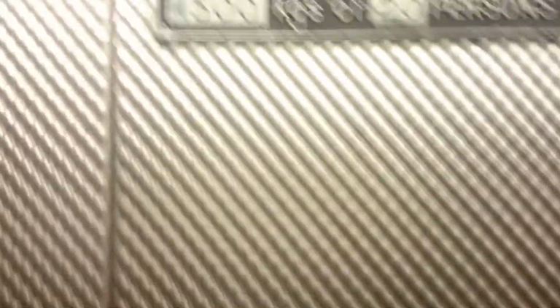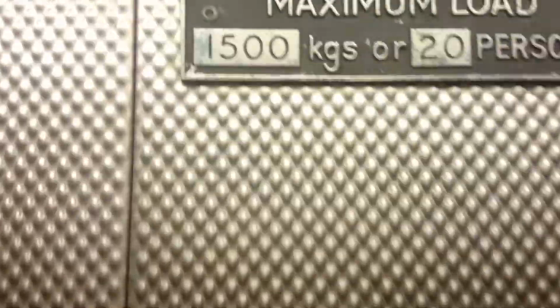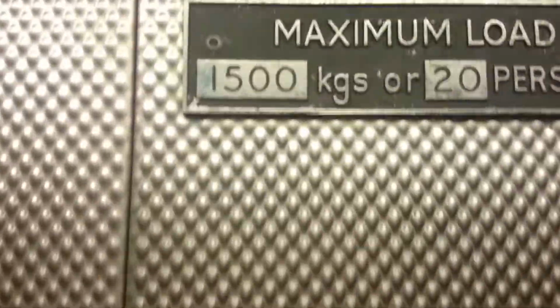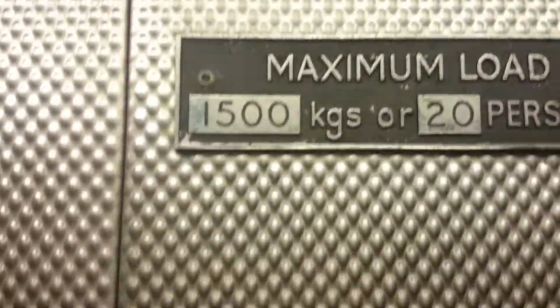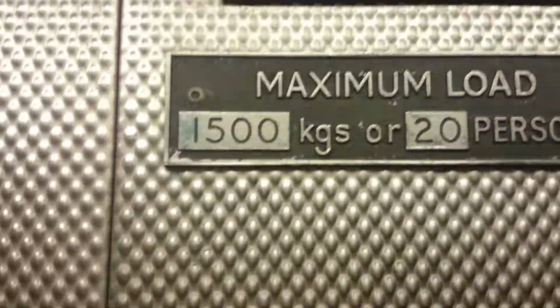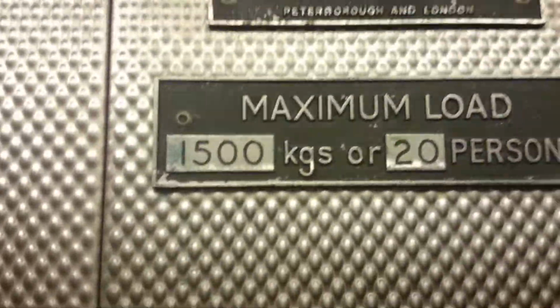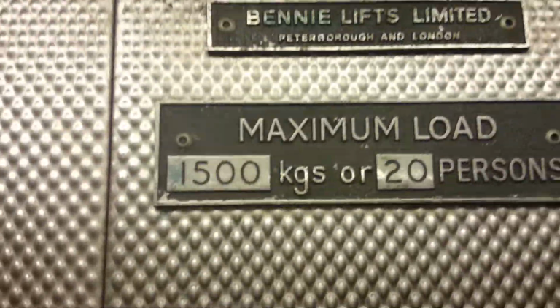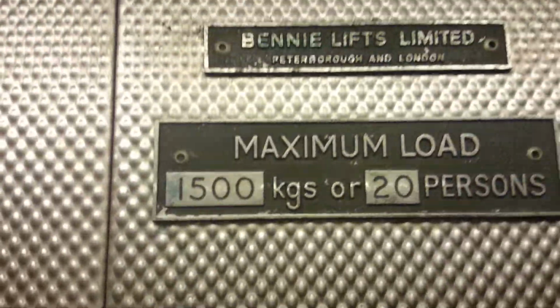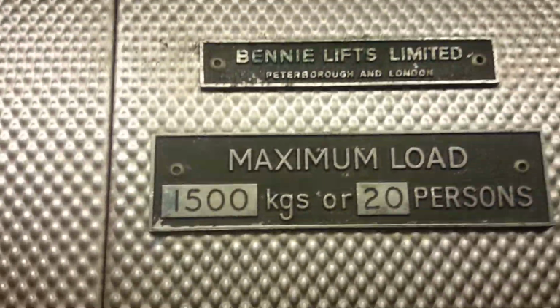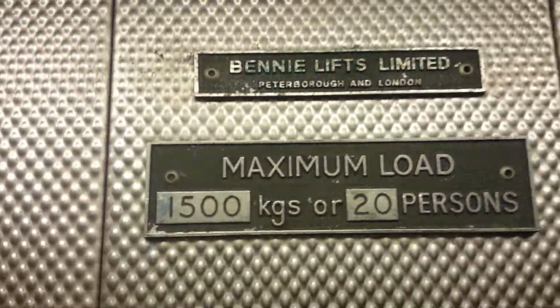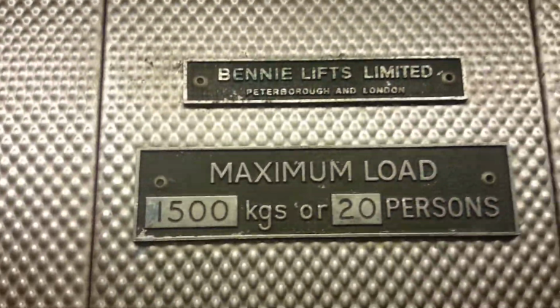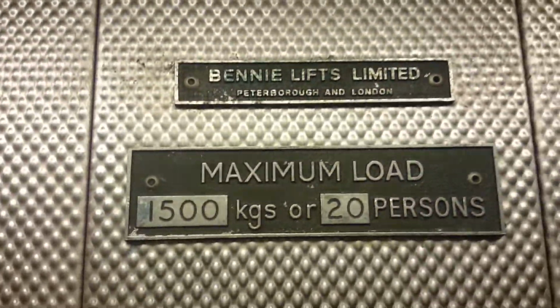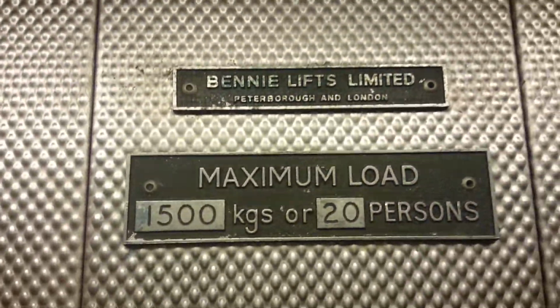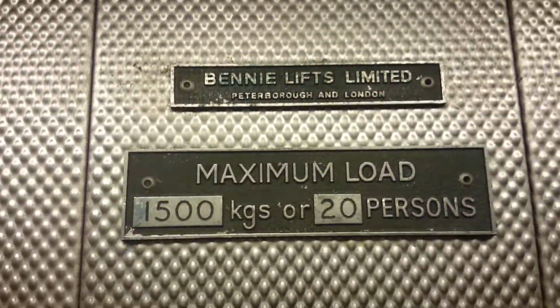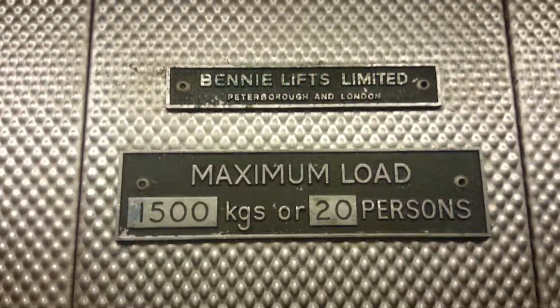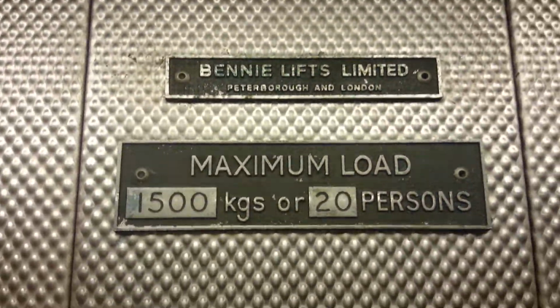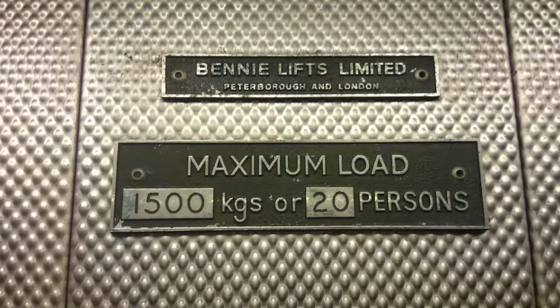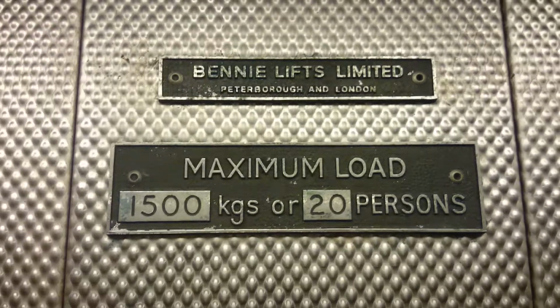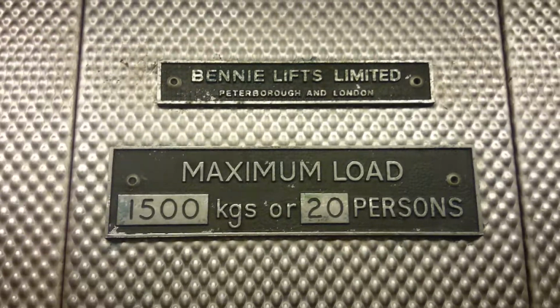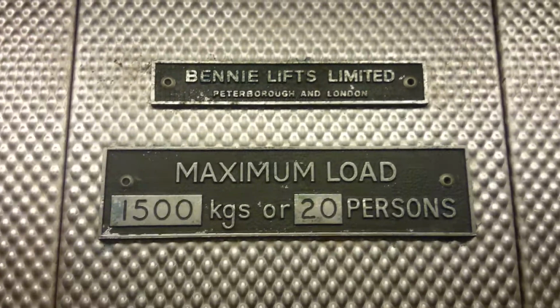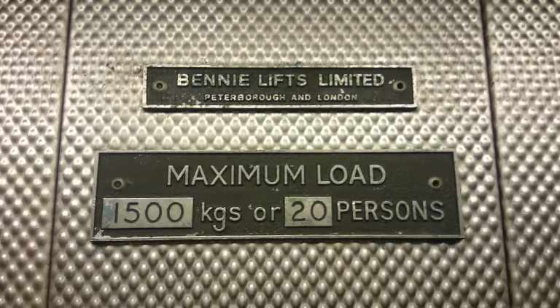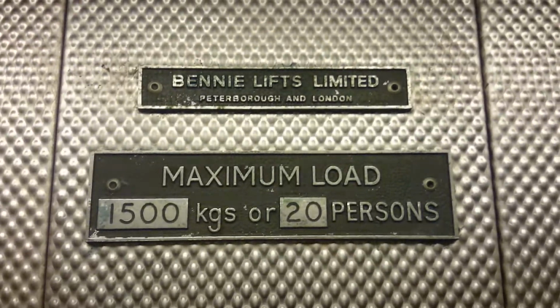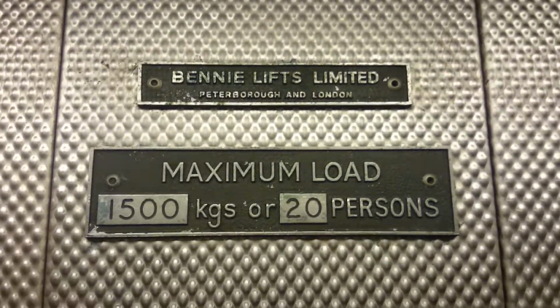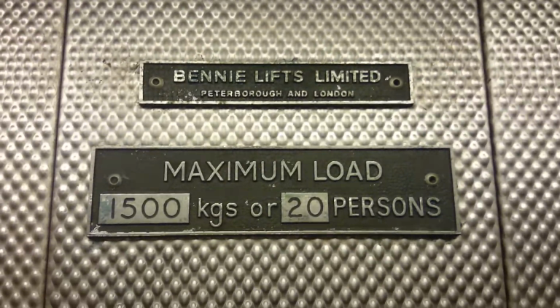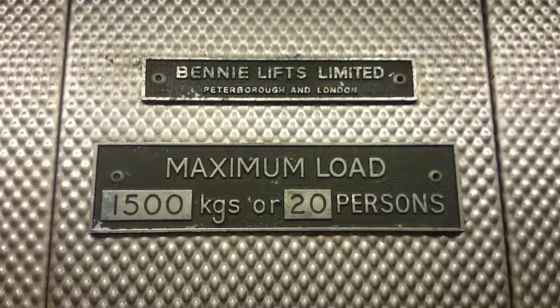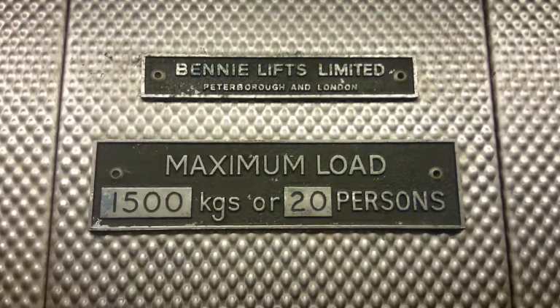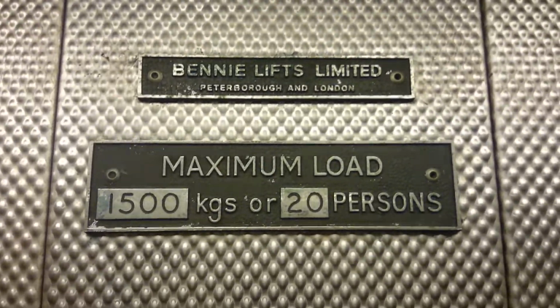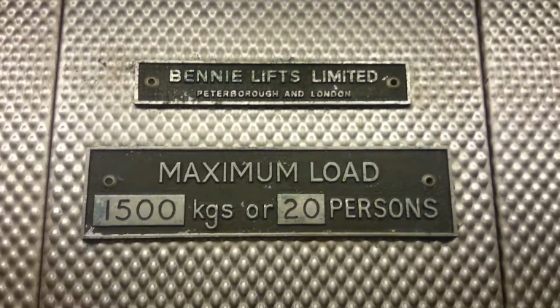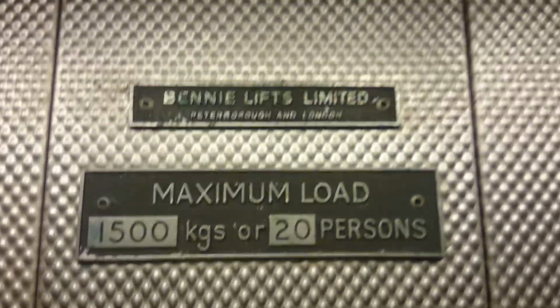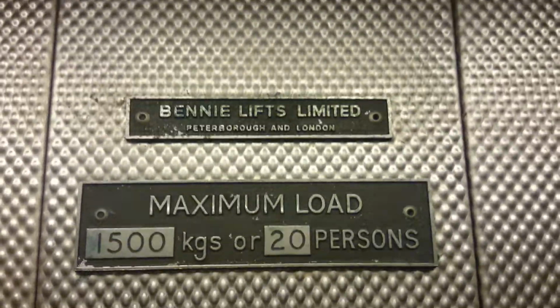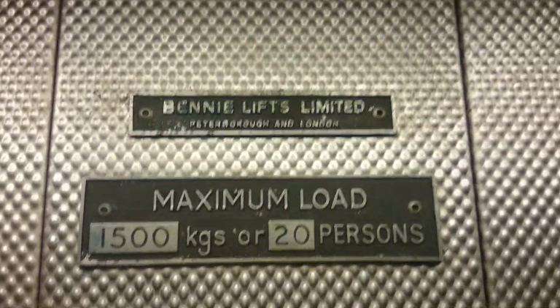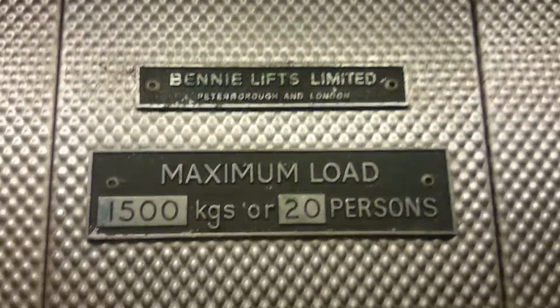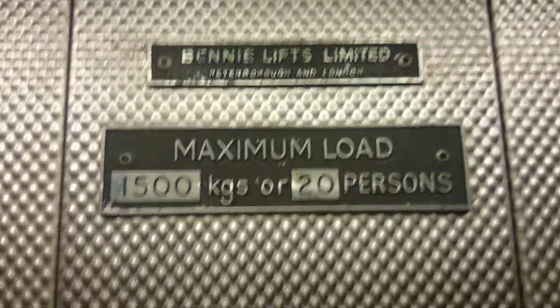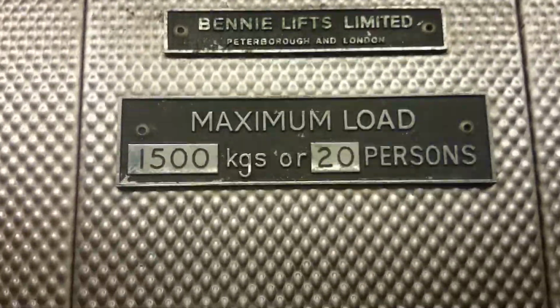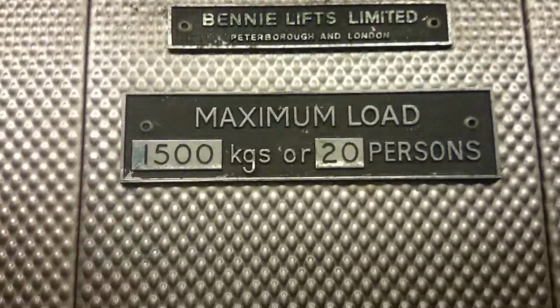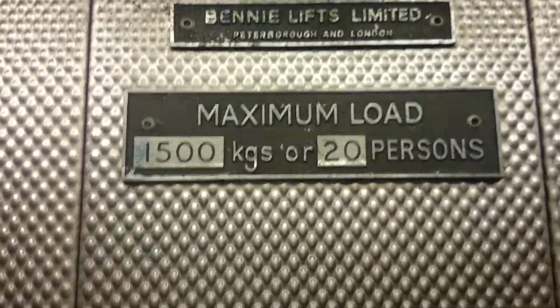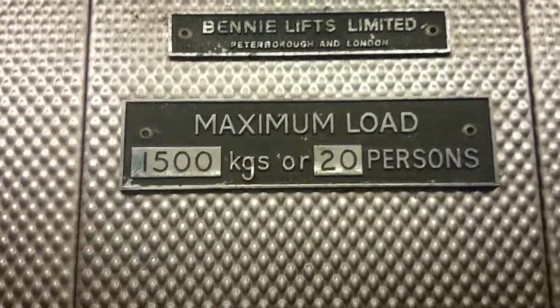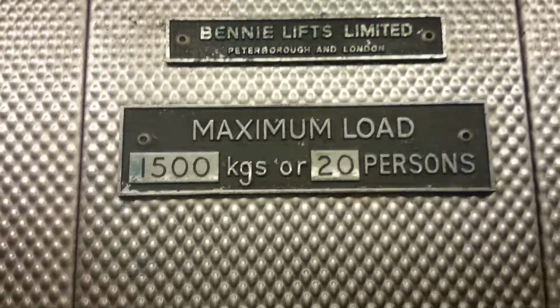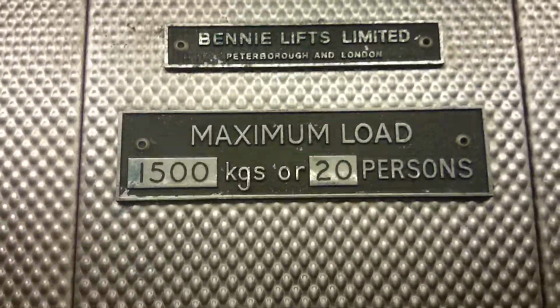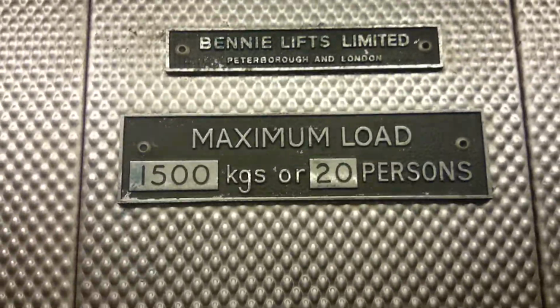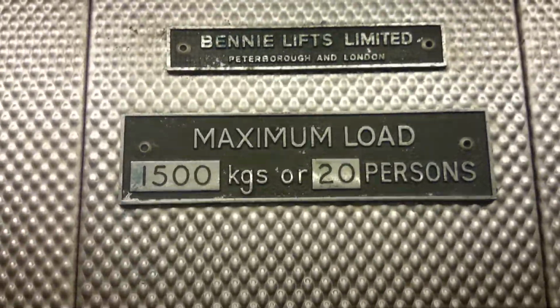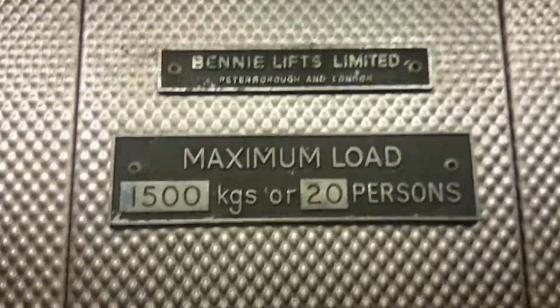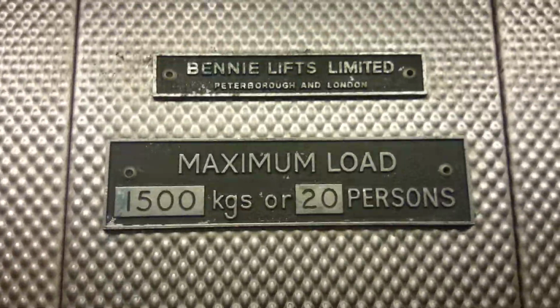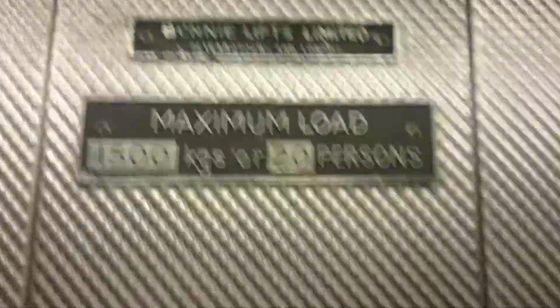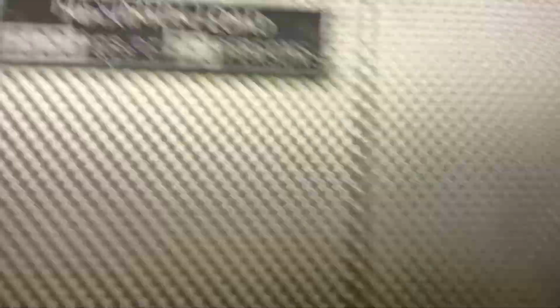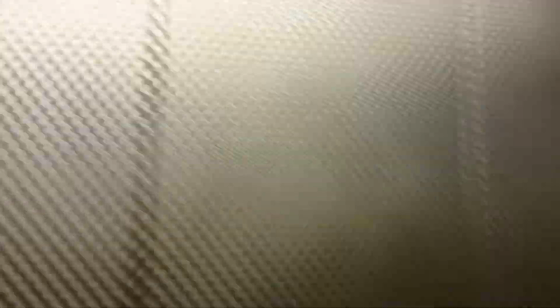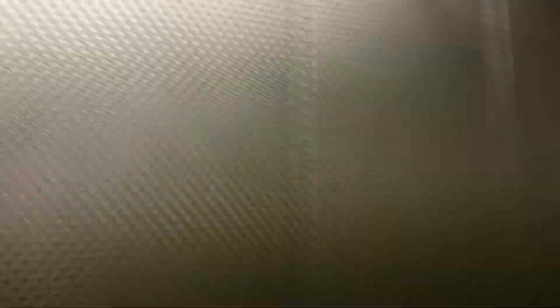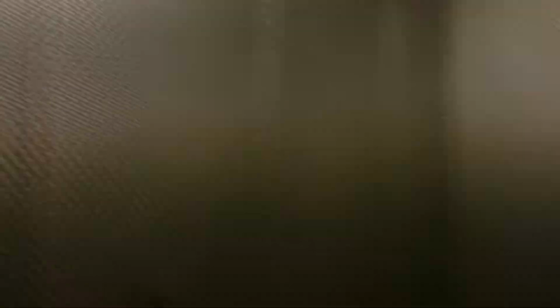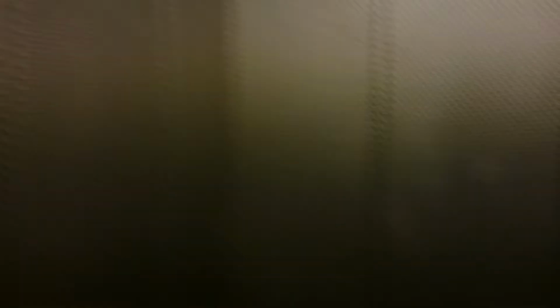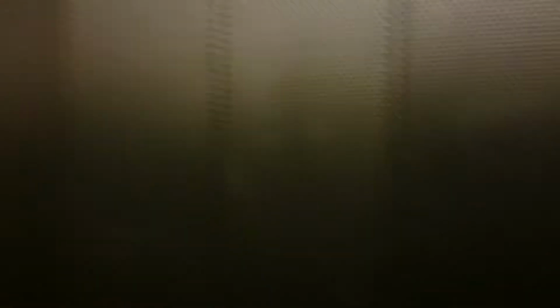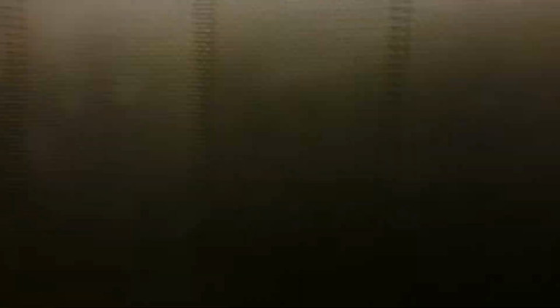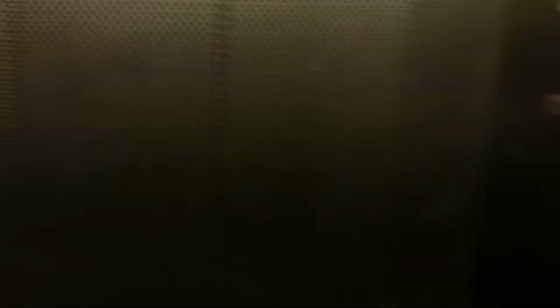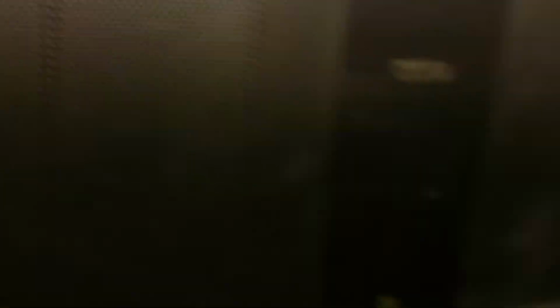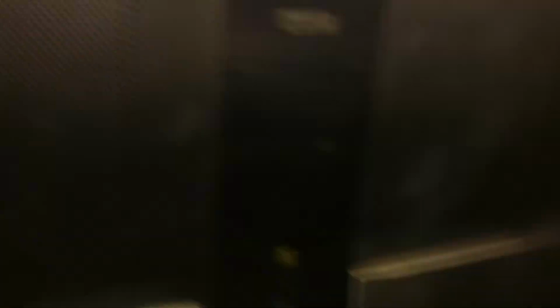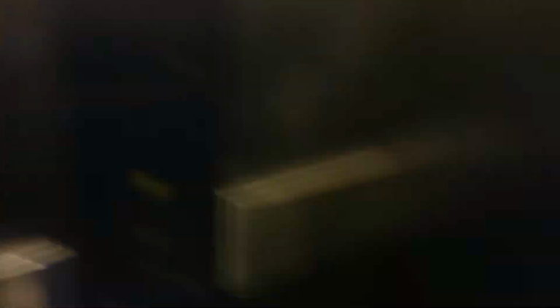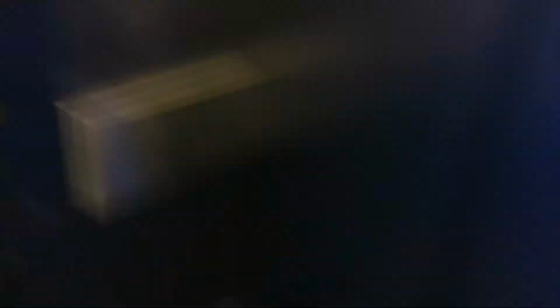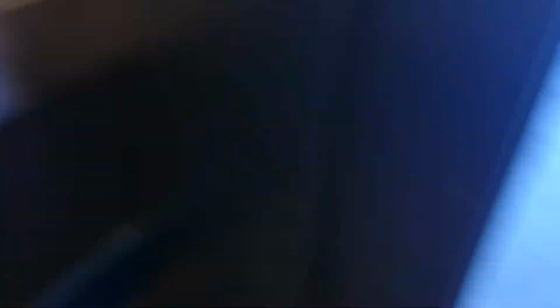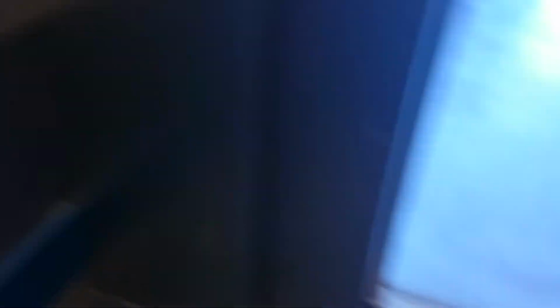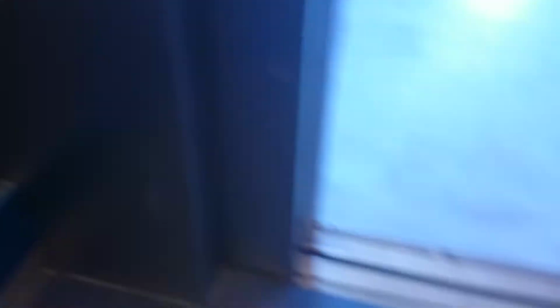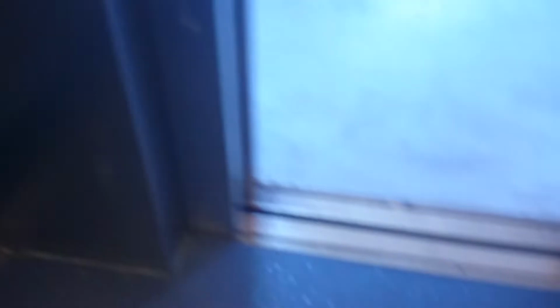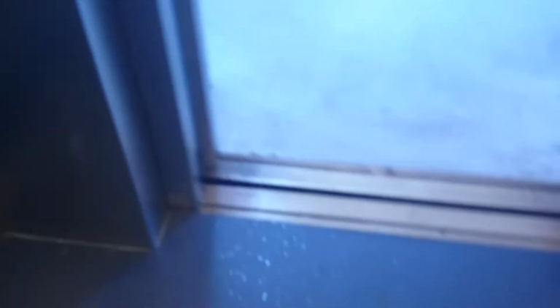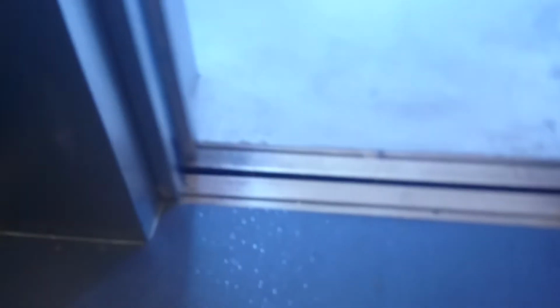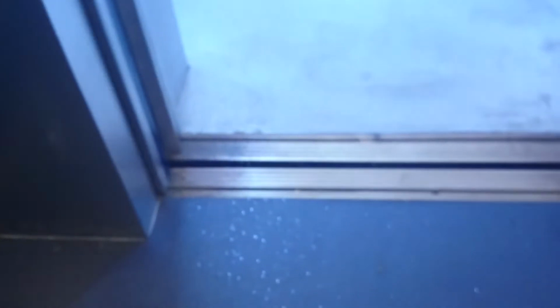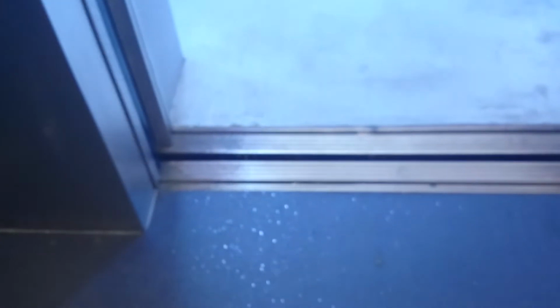And the original sign up here. Capacity 1,500 kilos, 20 persons. Fast levelling.